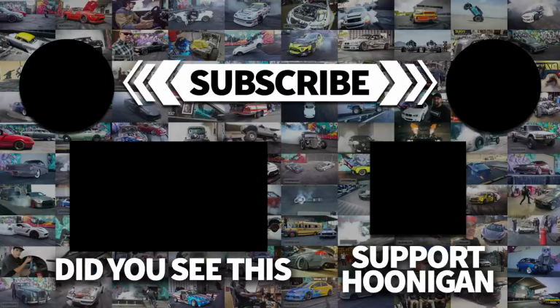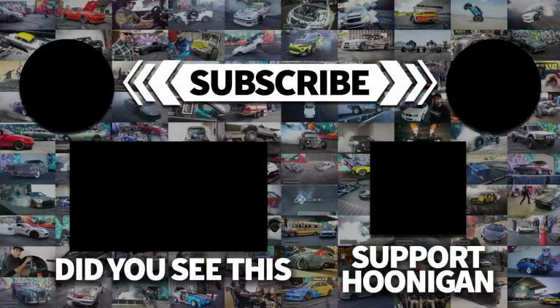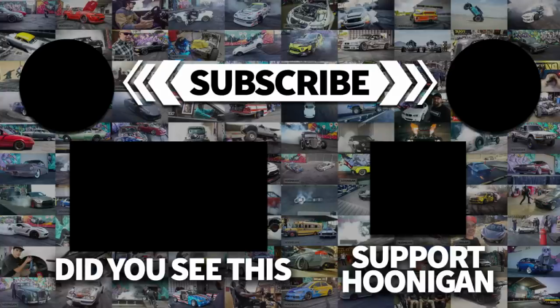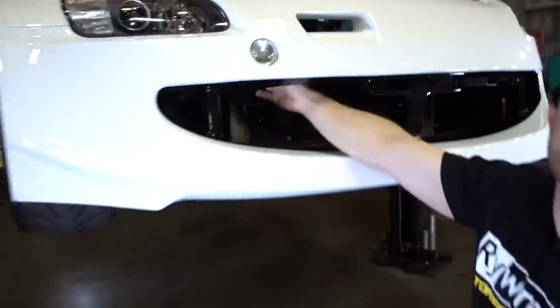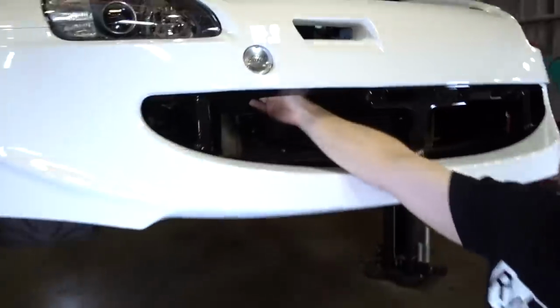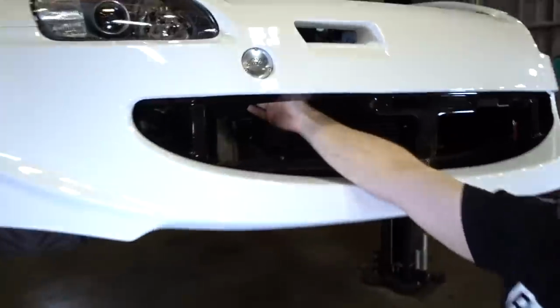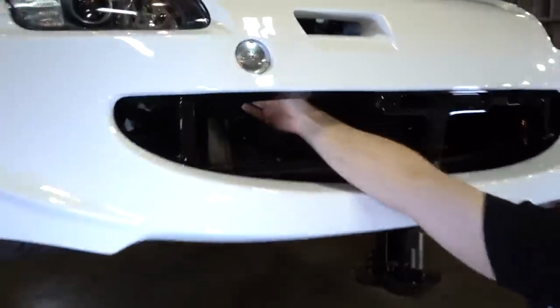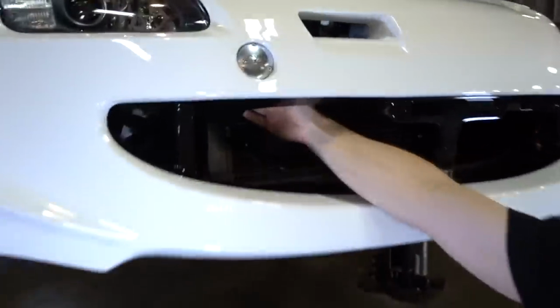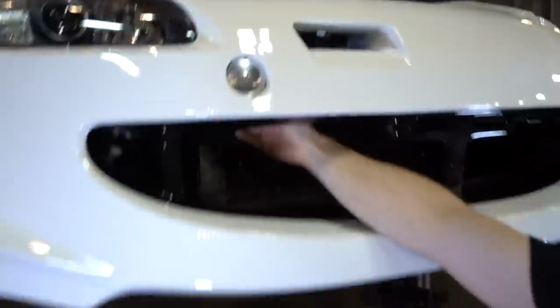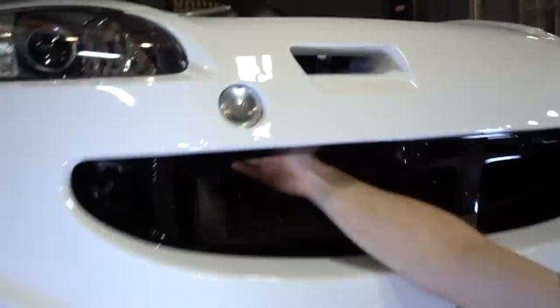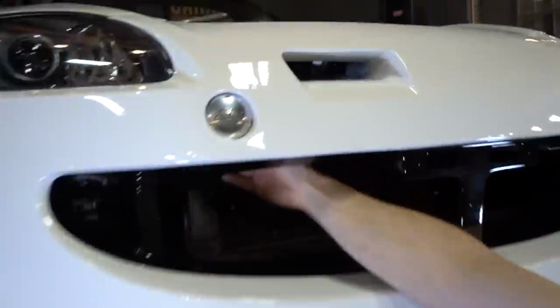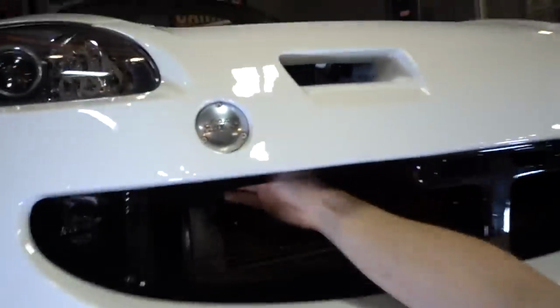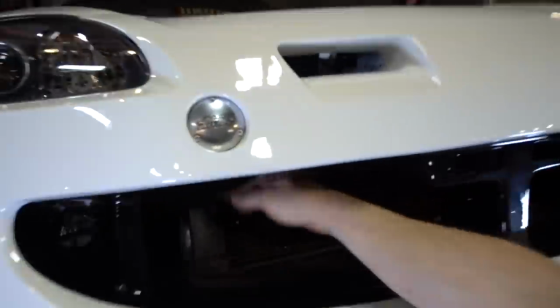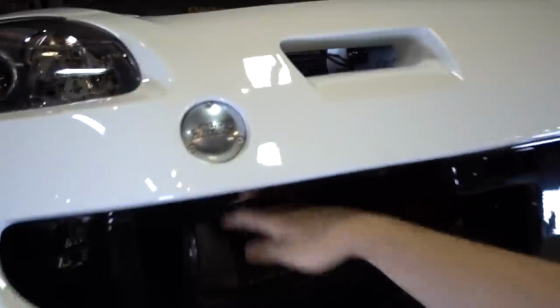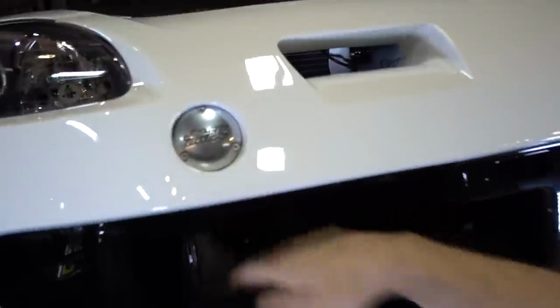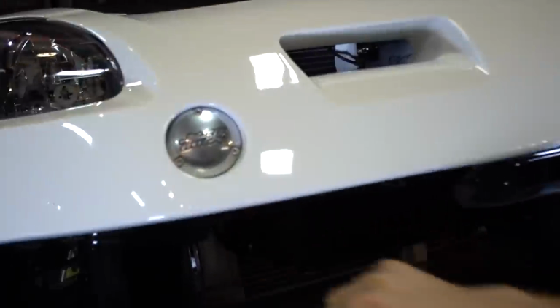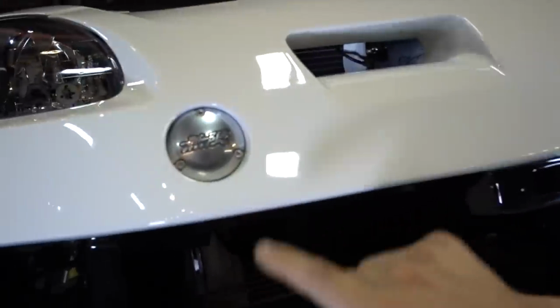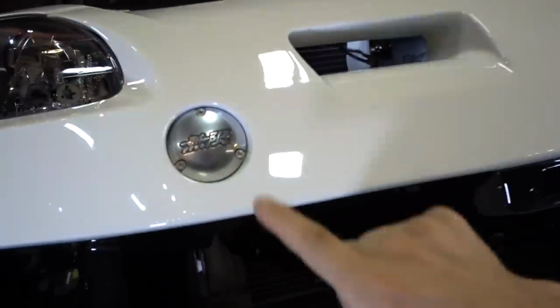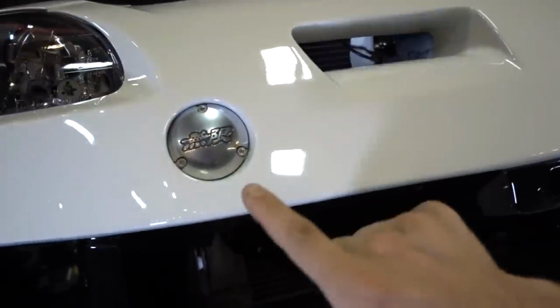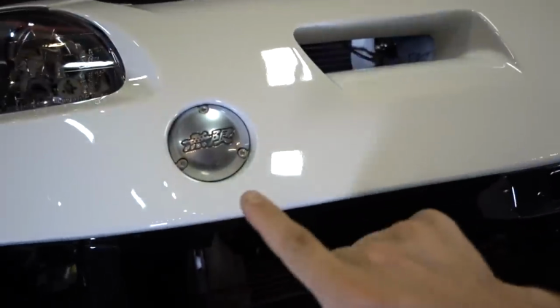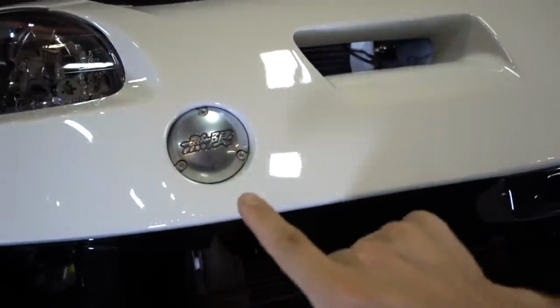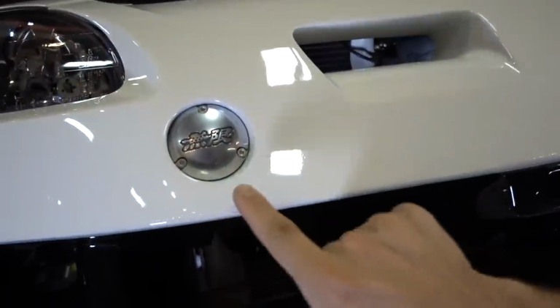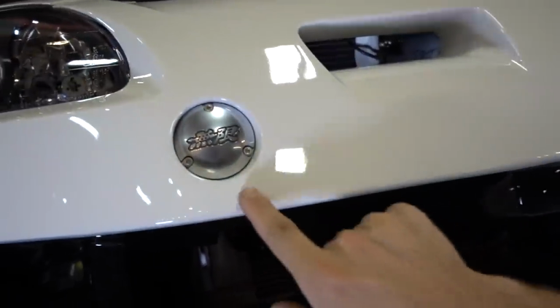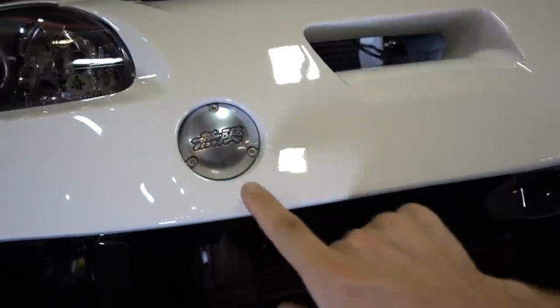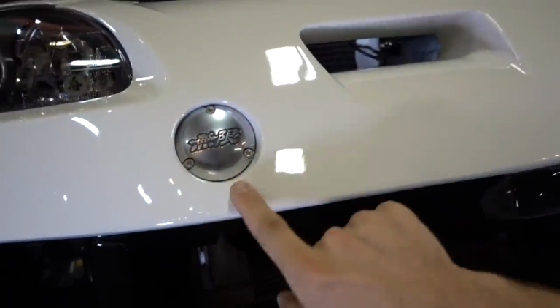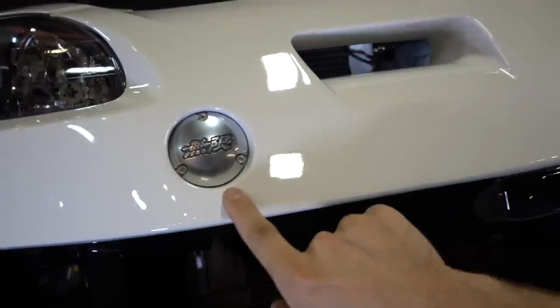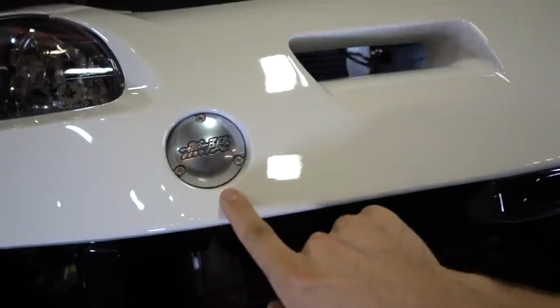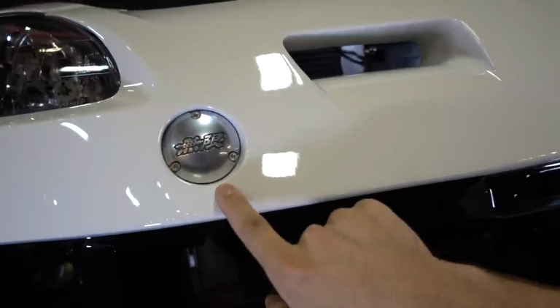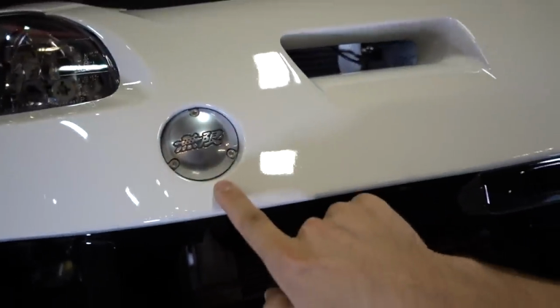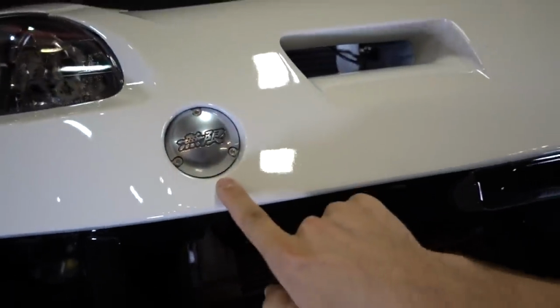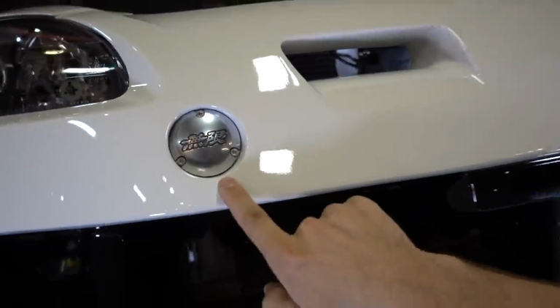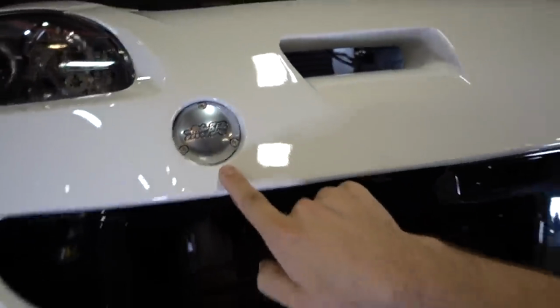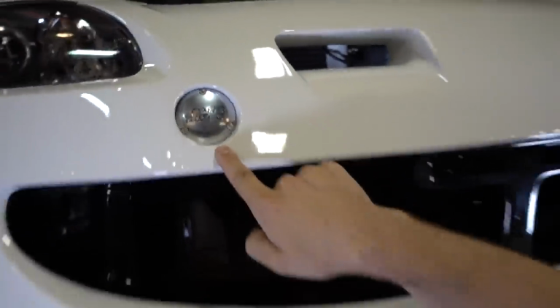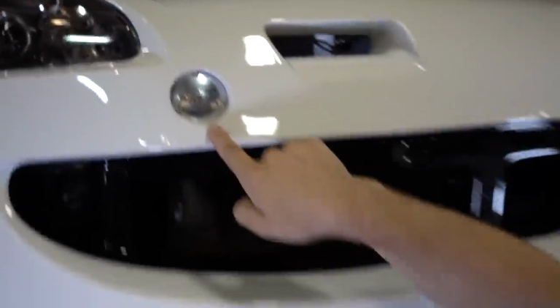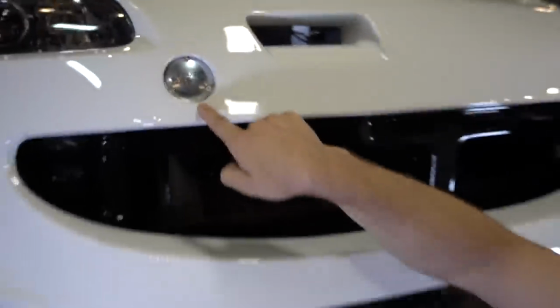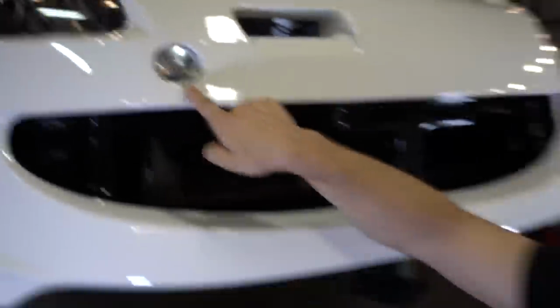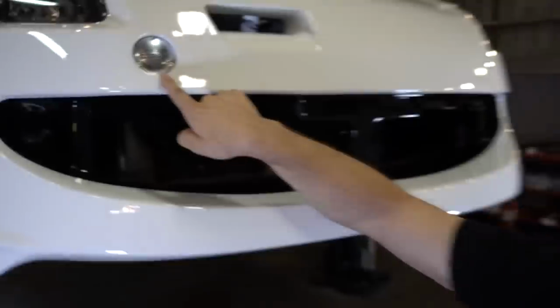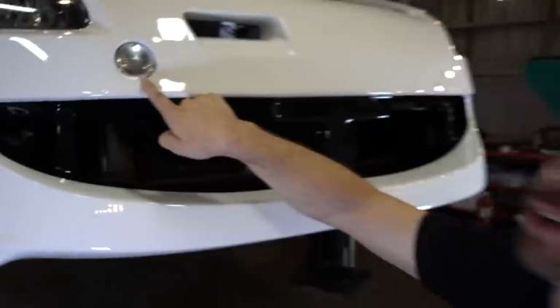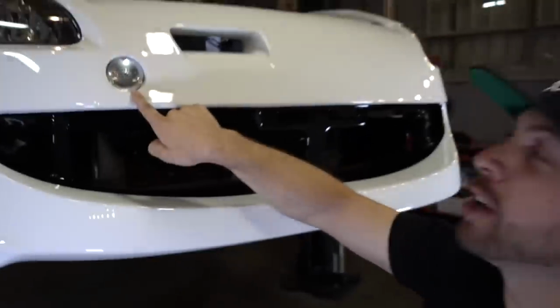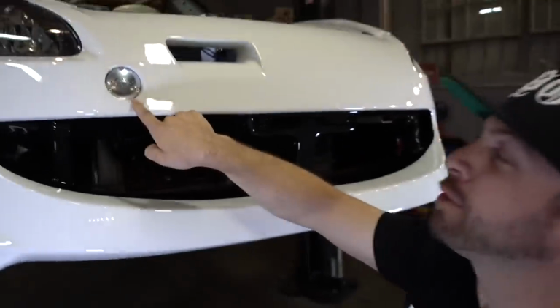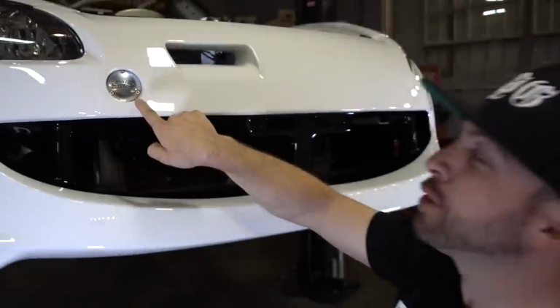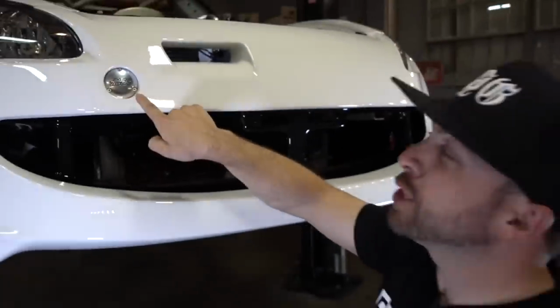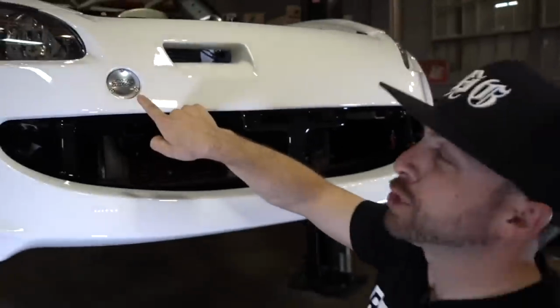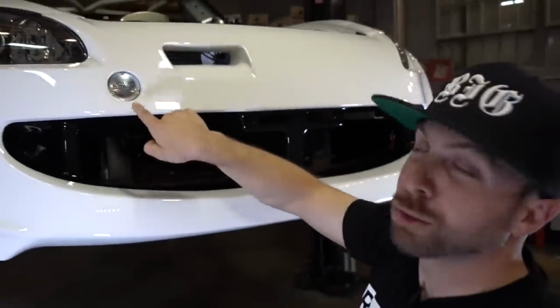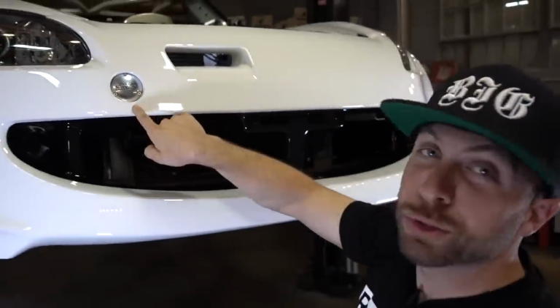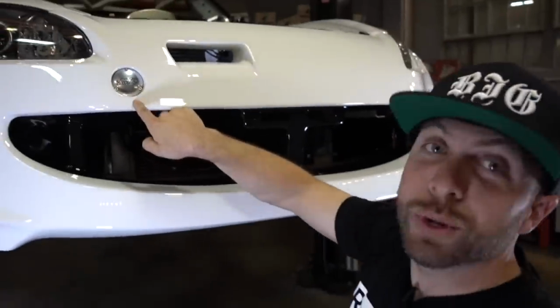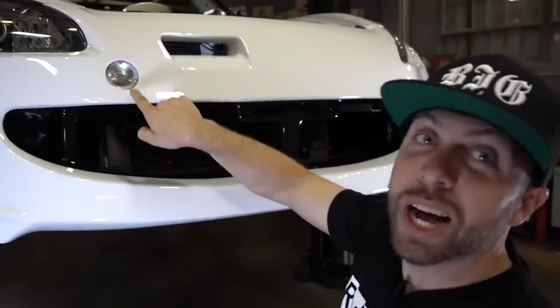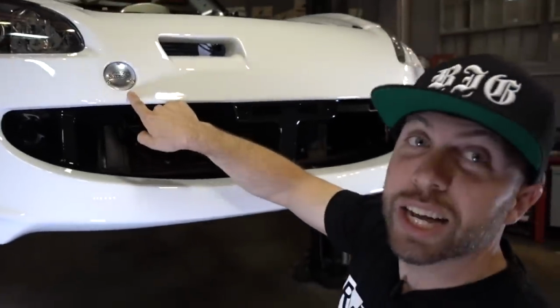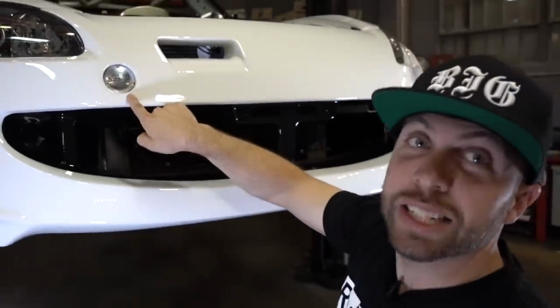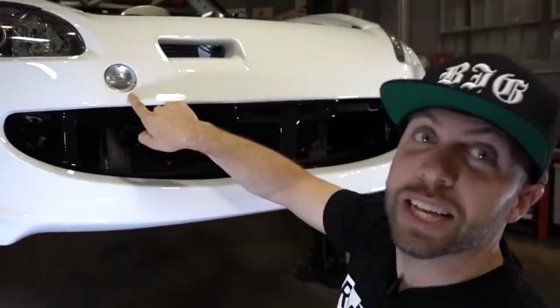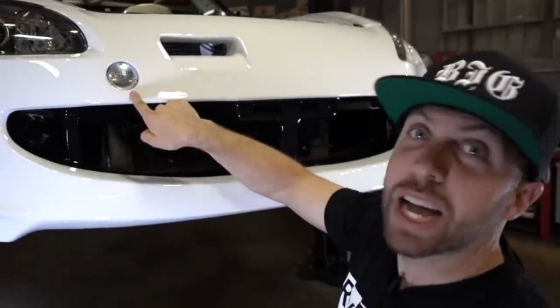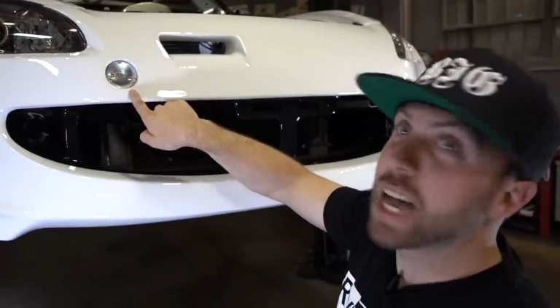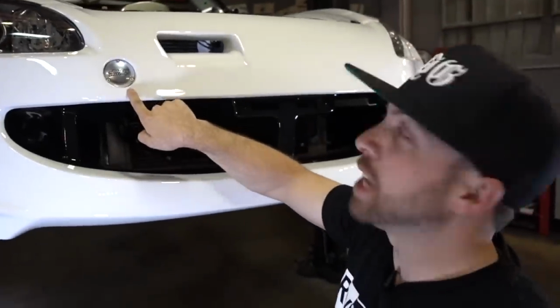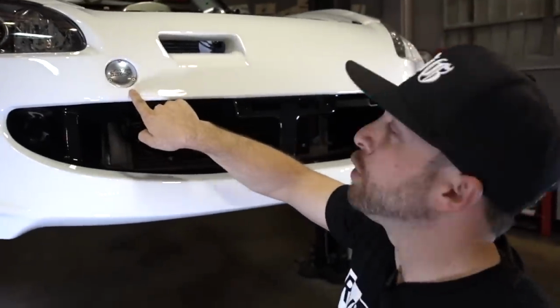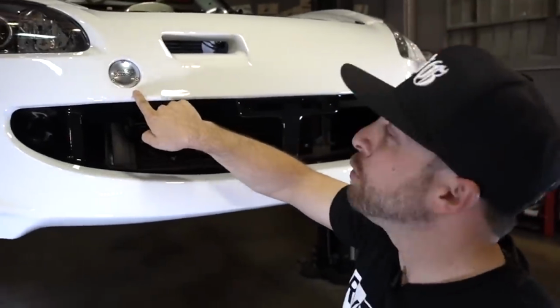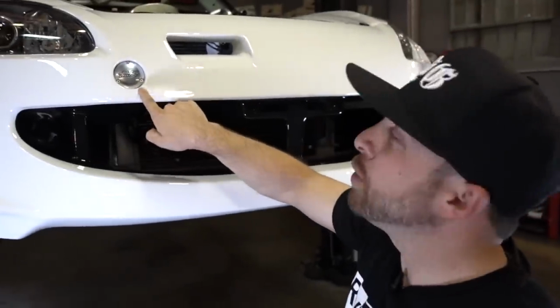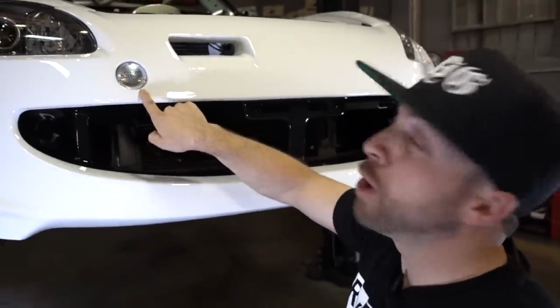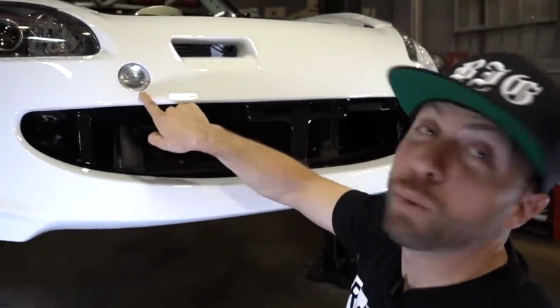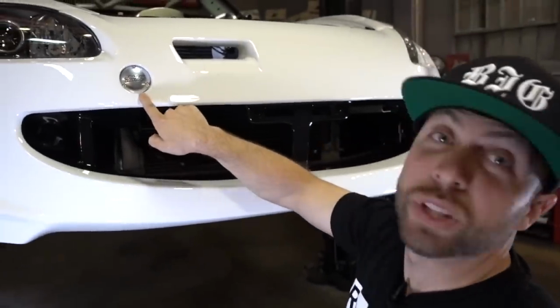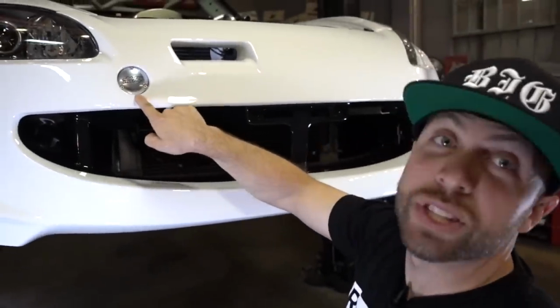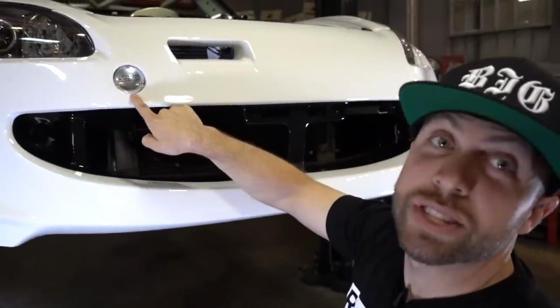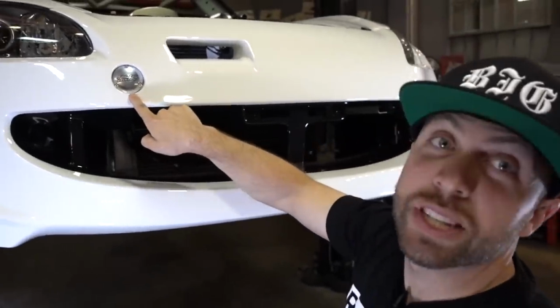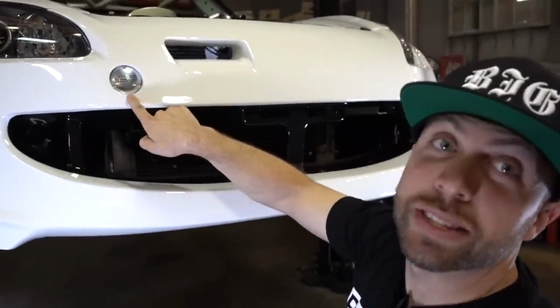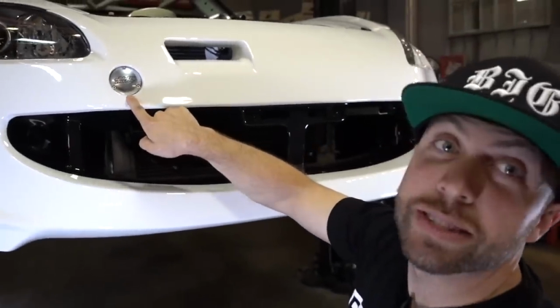What is it? I don't know, but I thought it was a tow hook. Check it out though — if you're a true Honda guy, you know what this is.